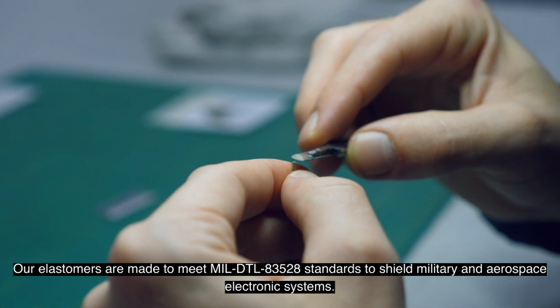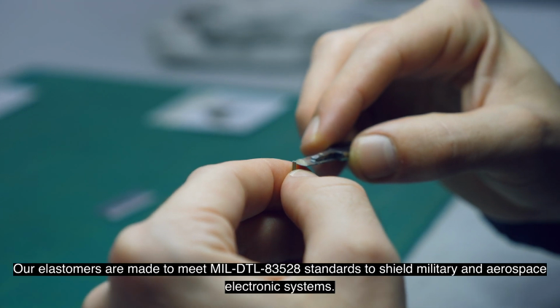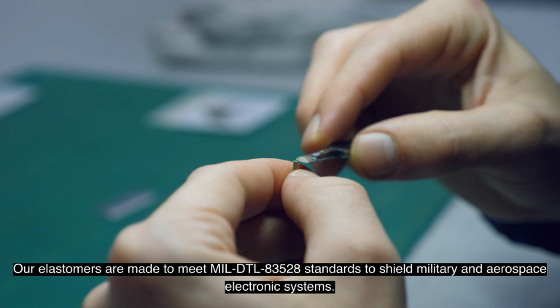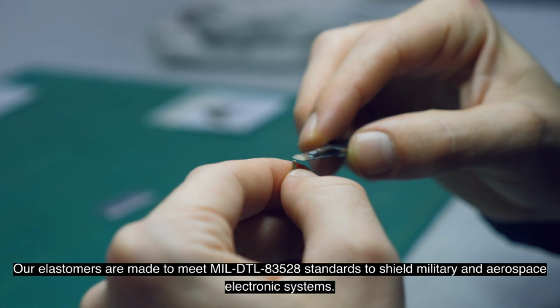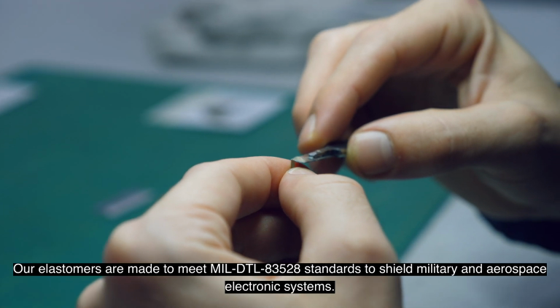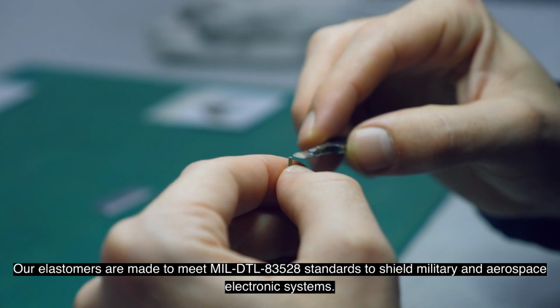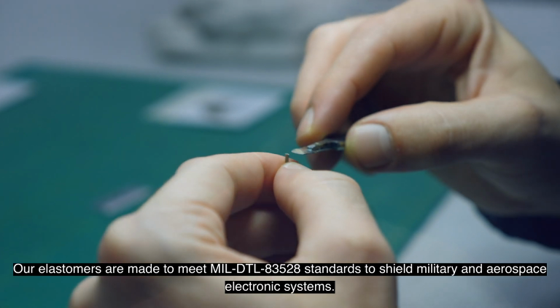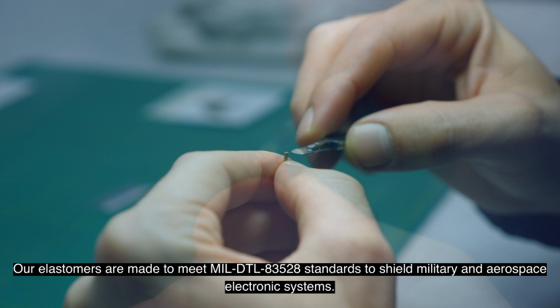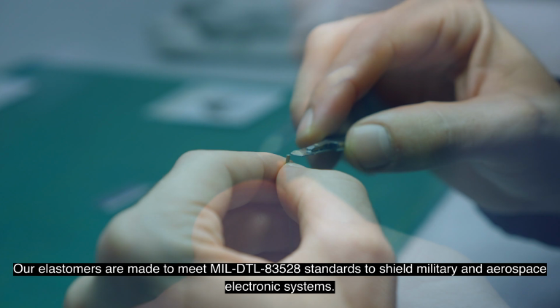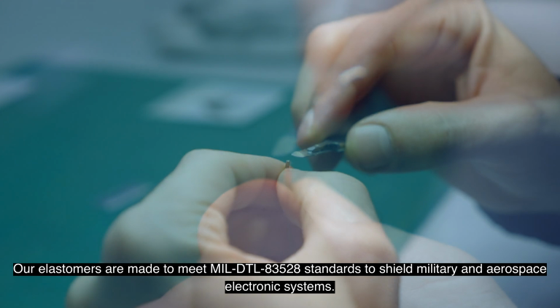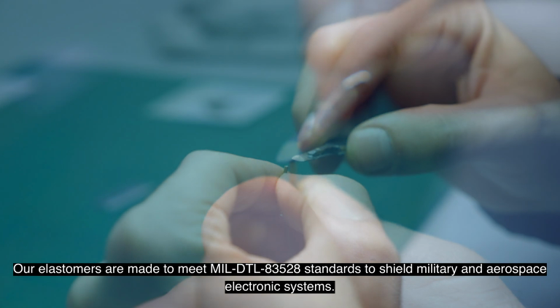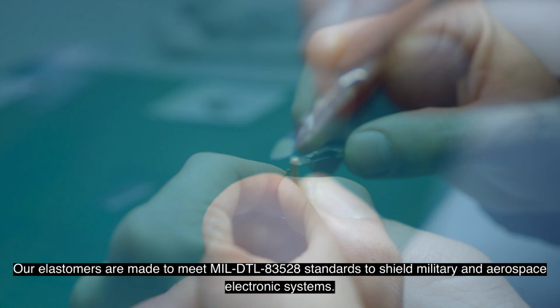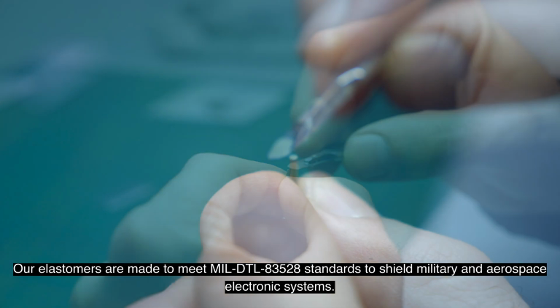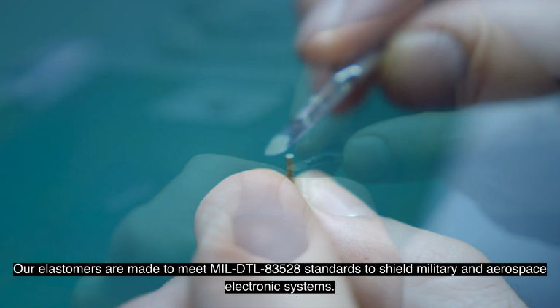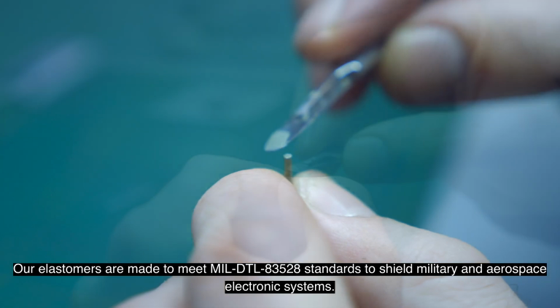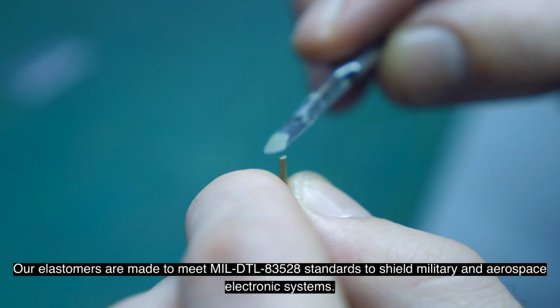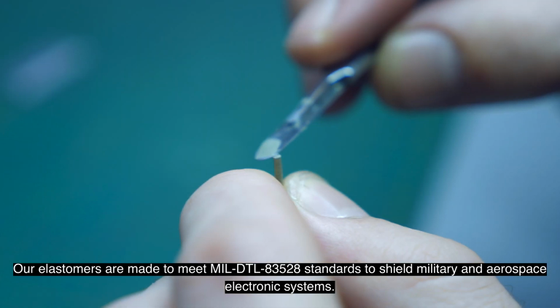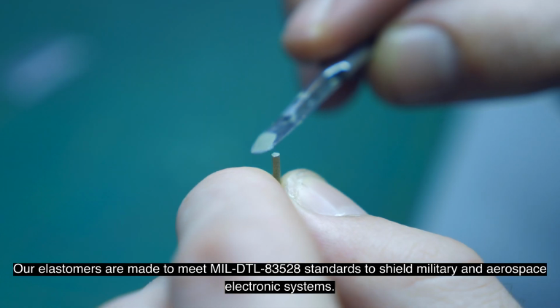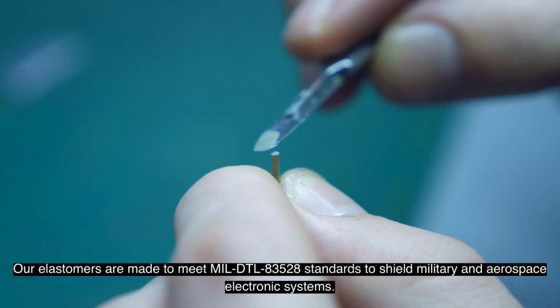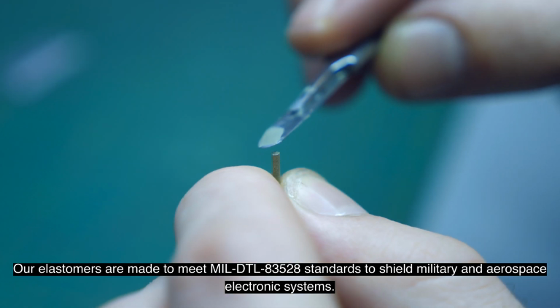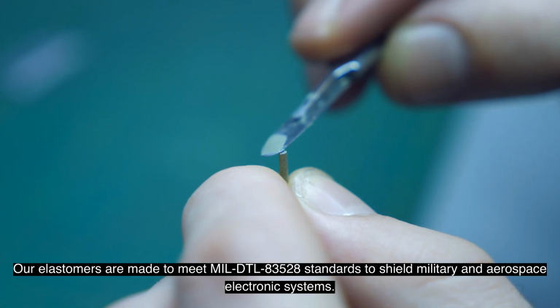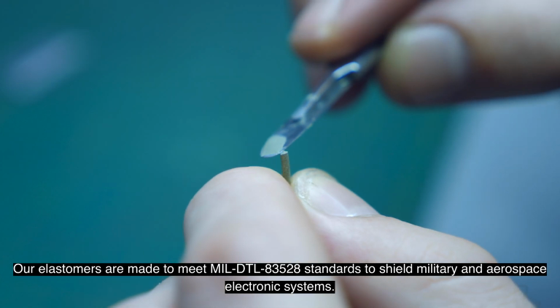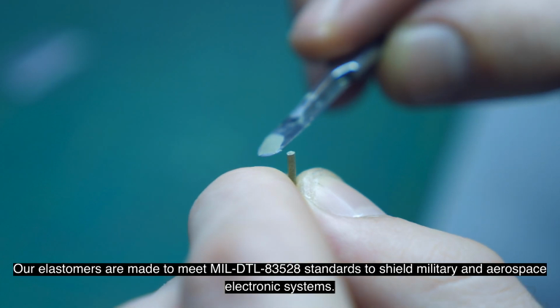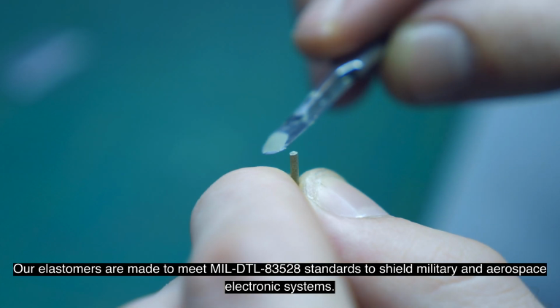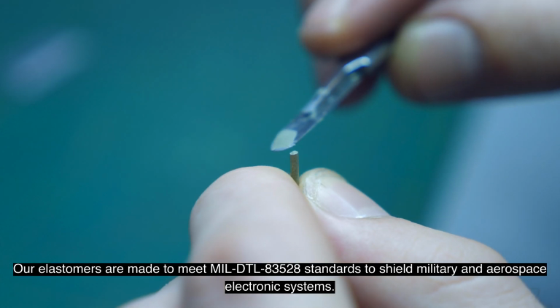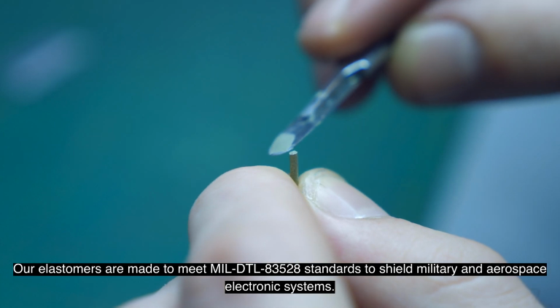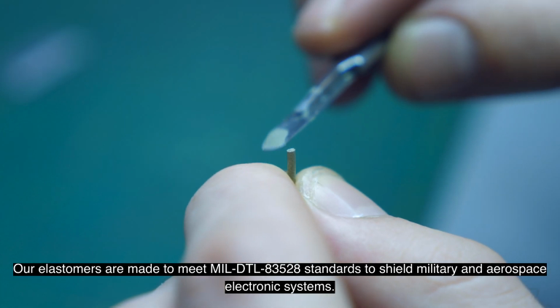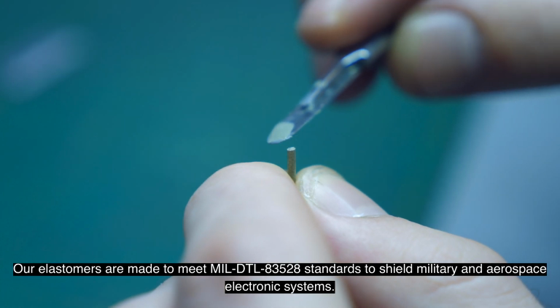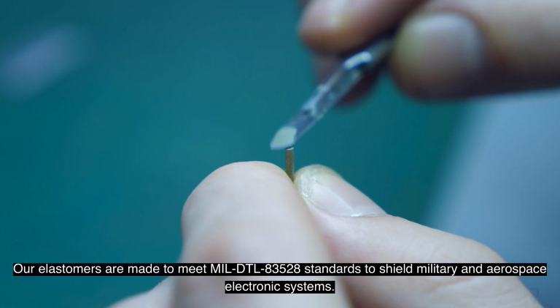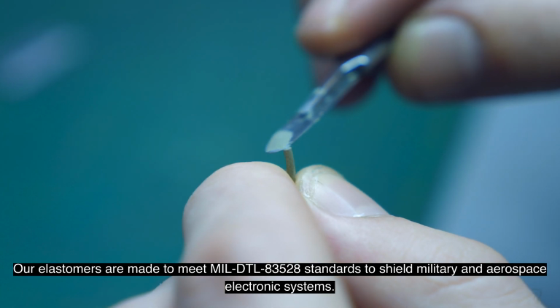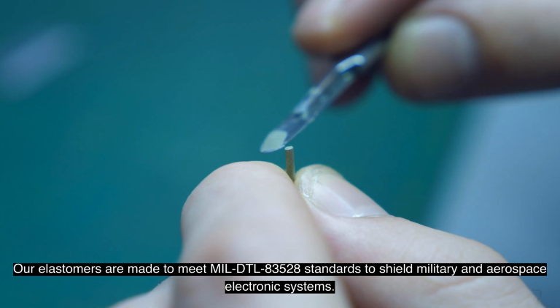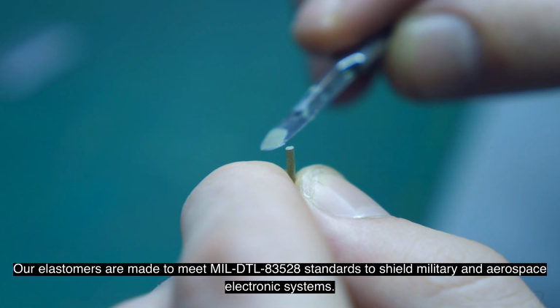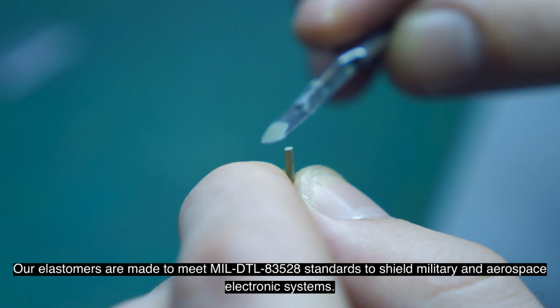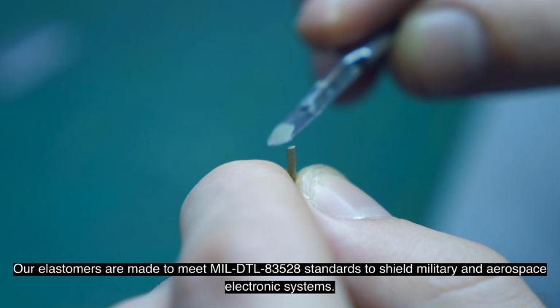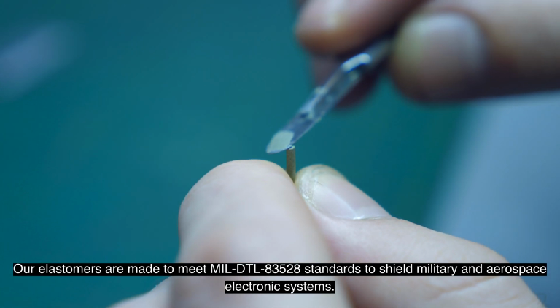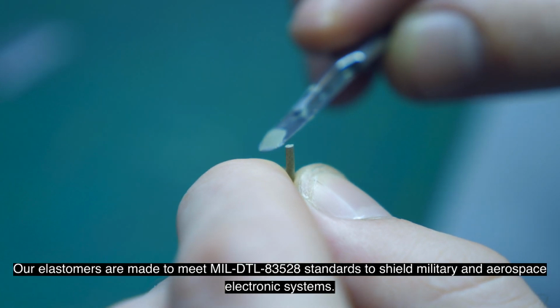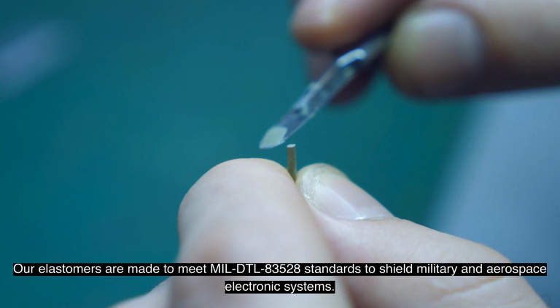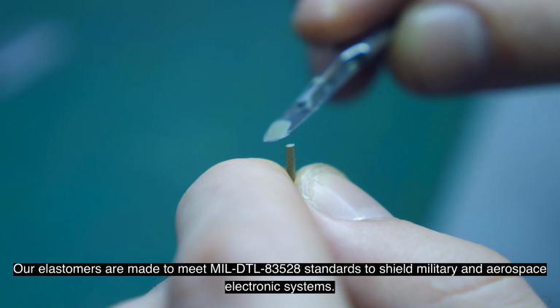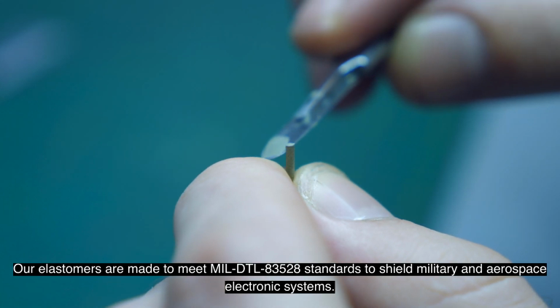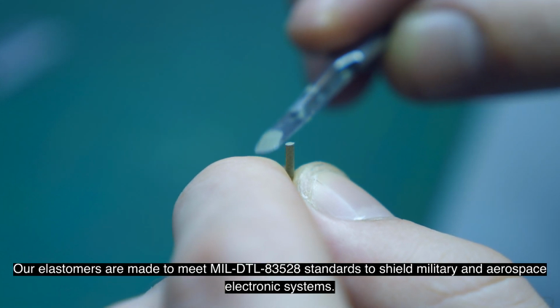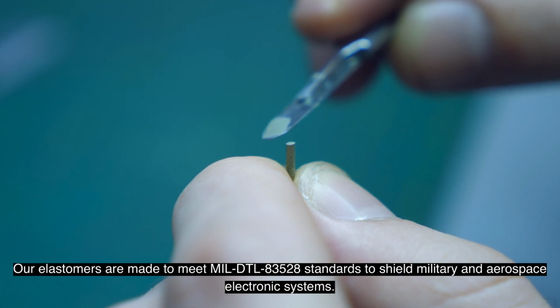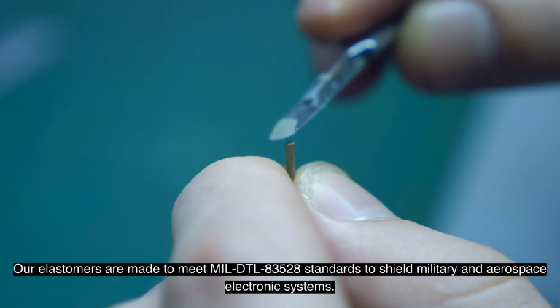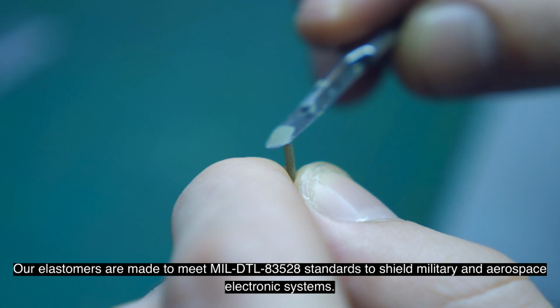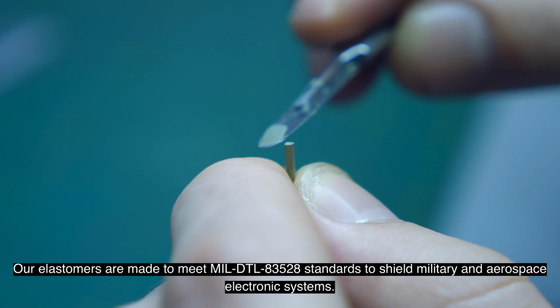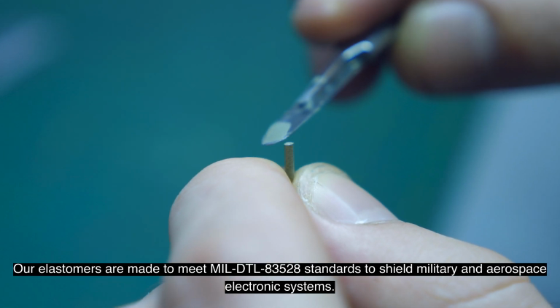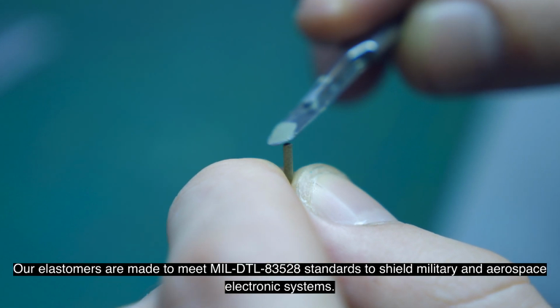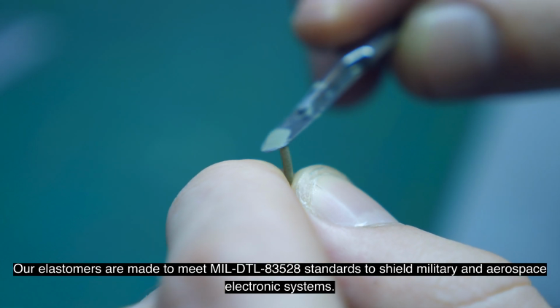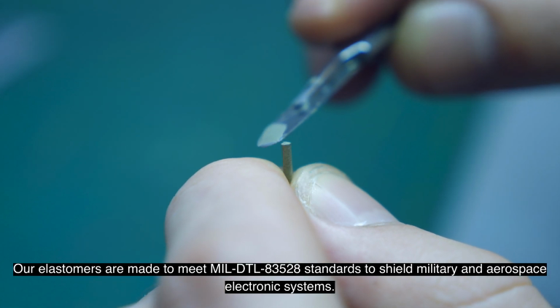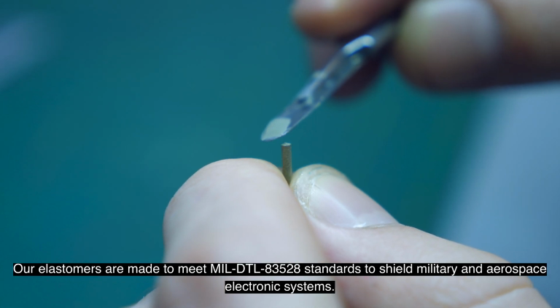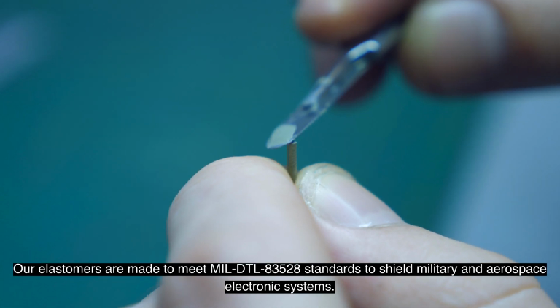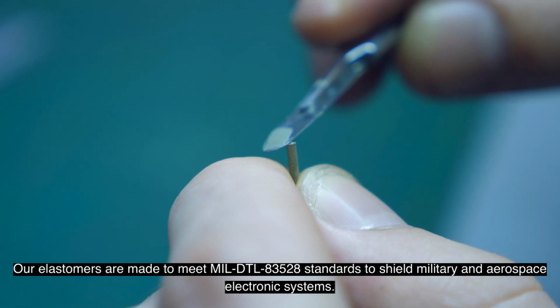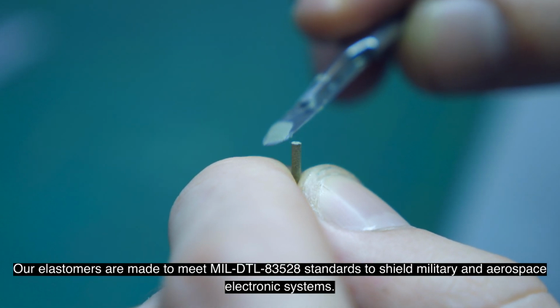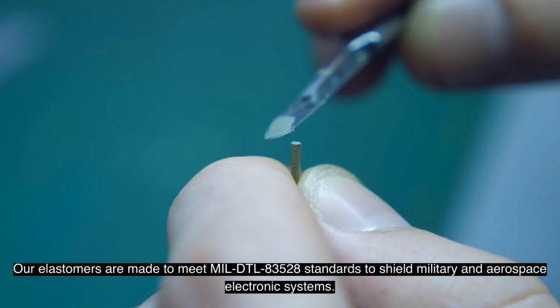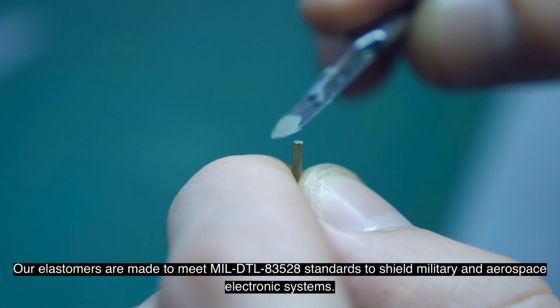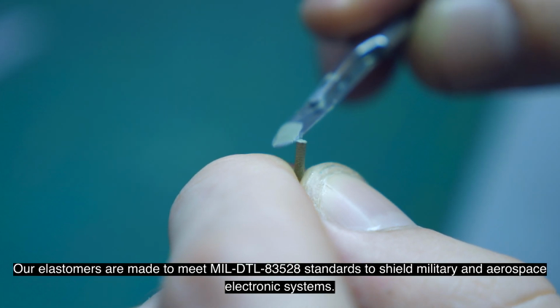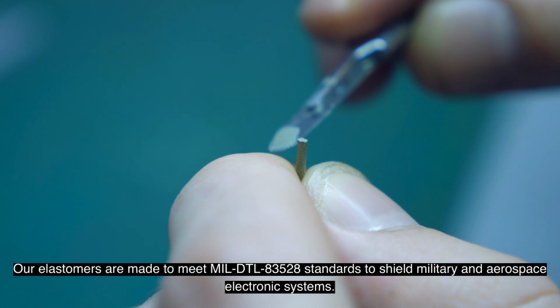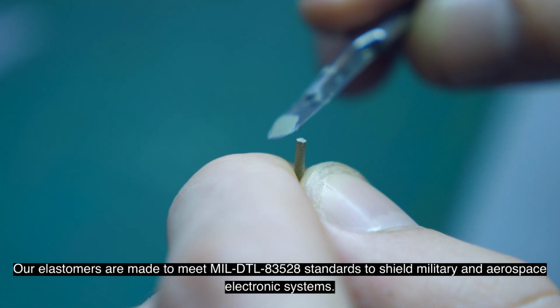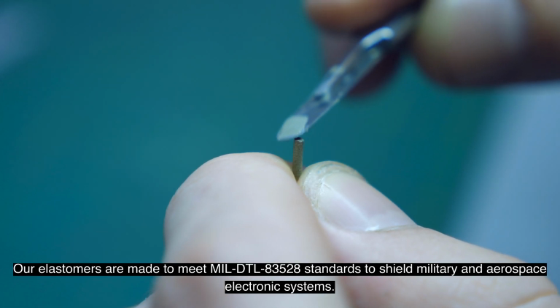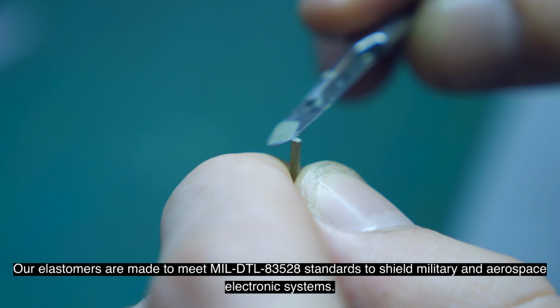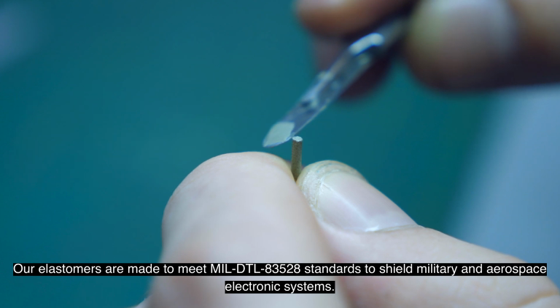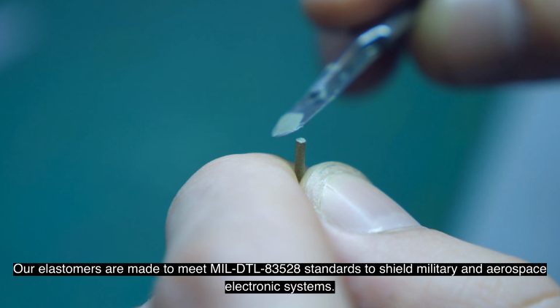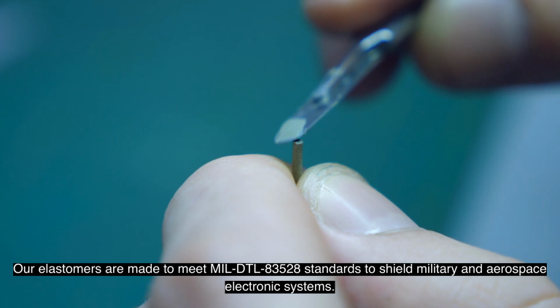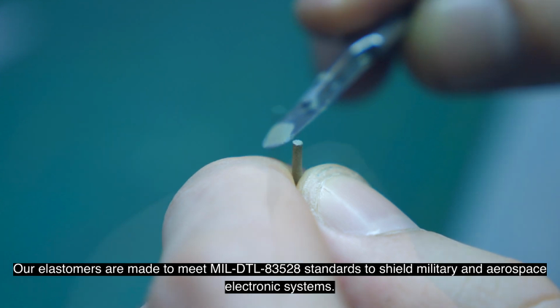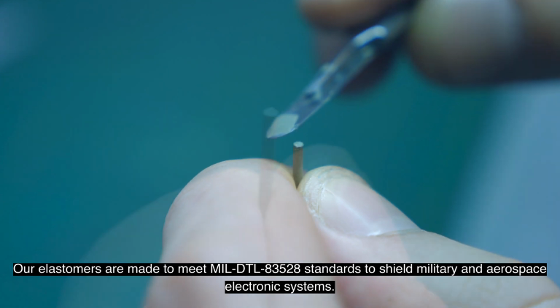Our elastomers are made to meet MIL-DTL-83528 standards to shield military and aerospace electronic systems.